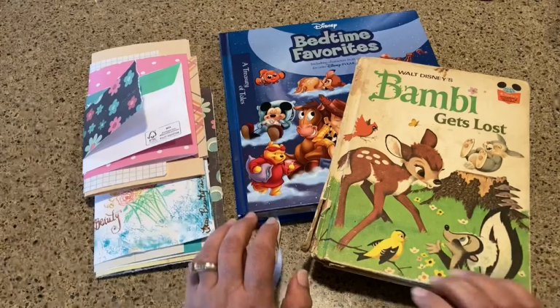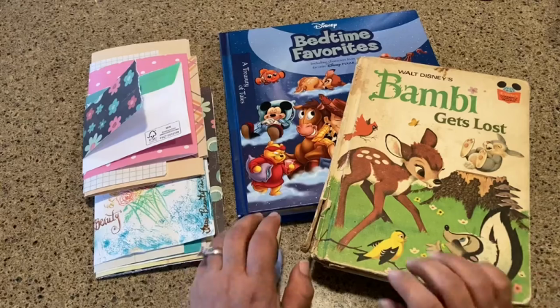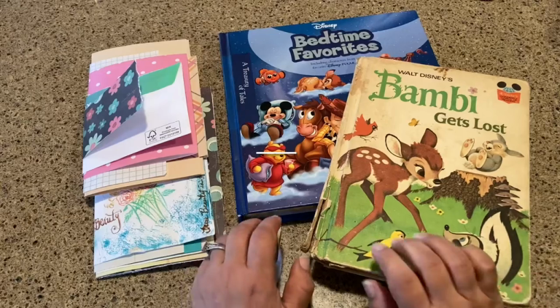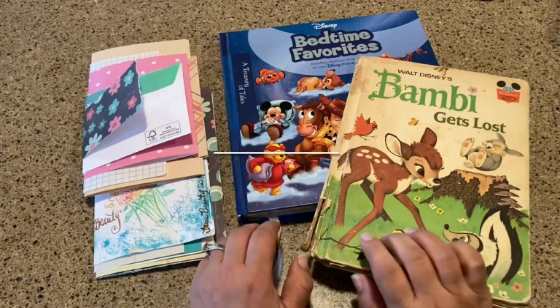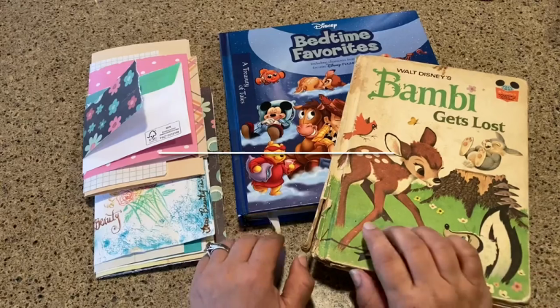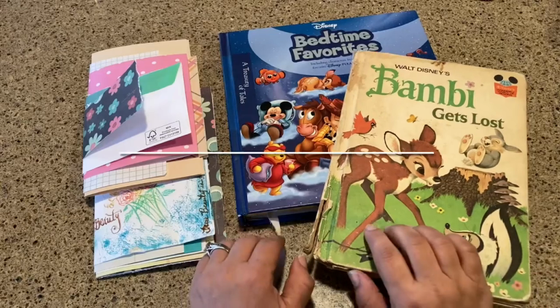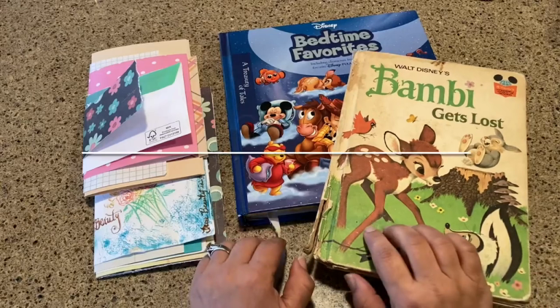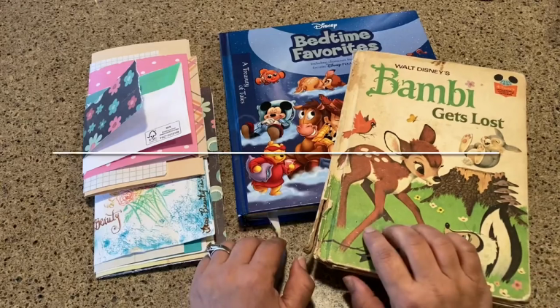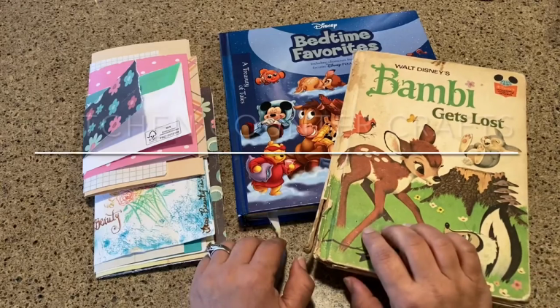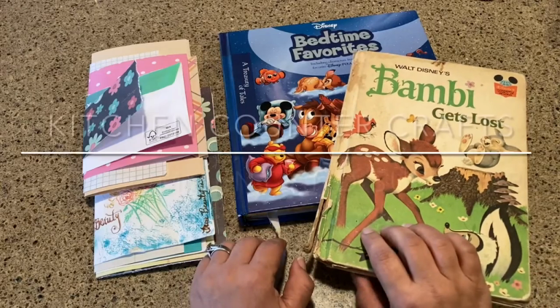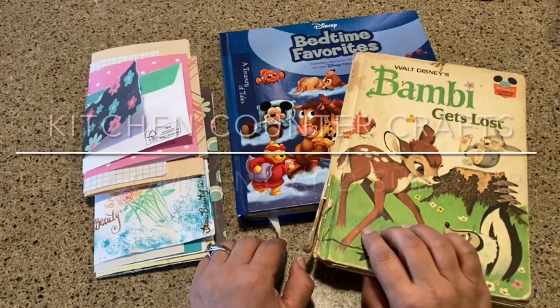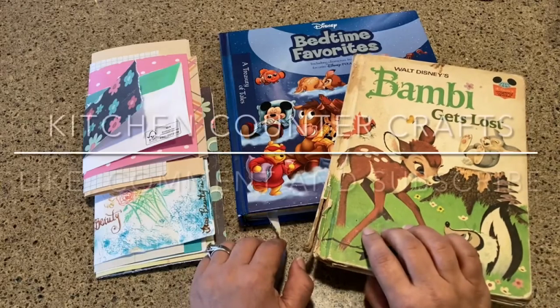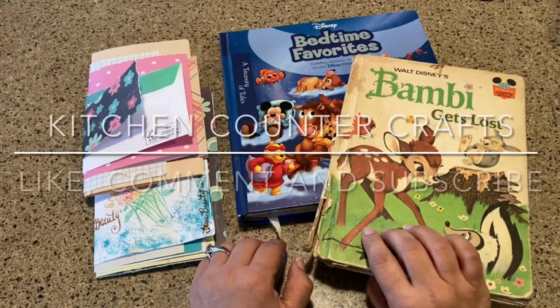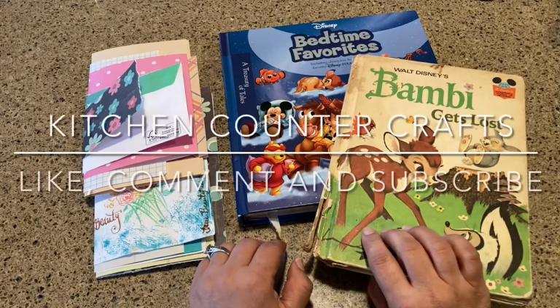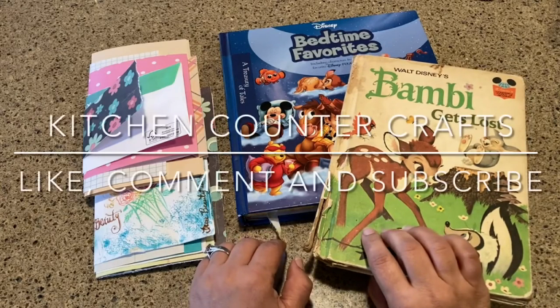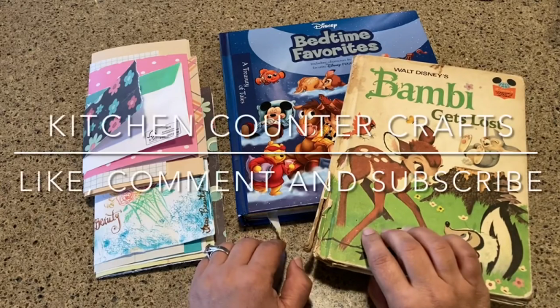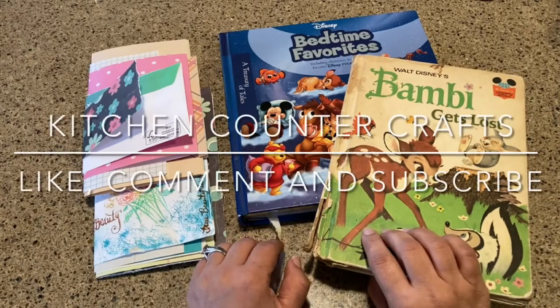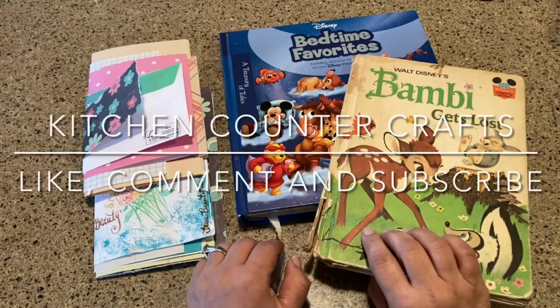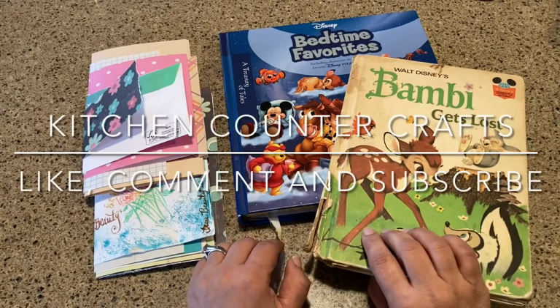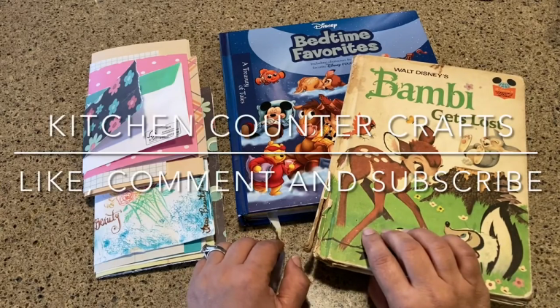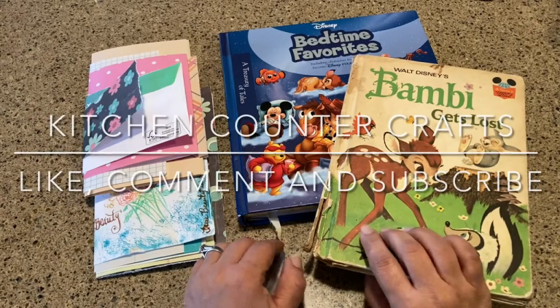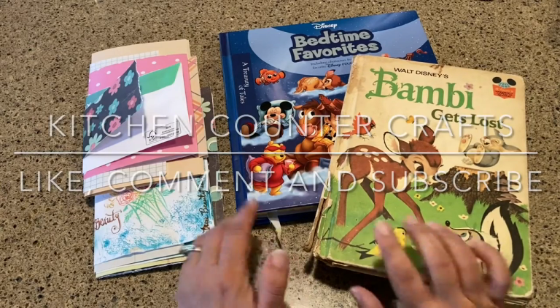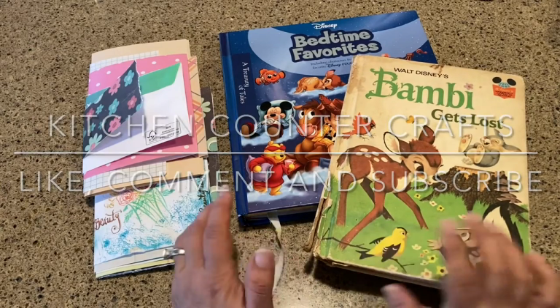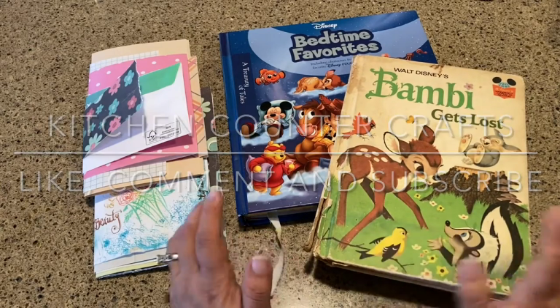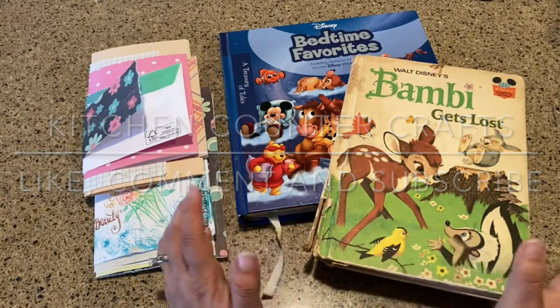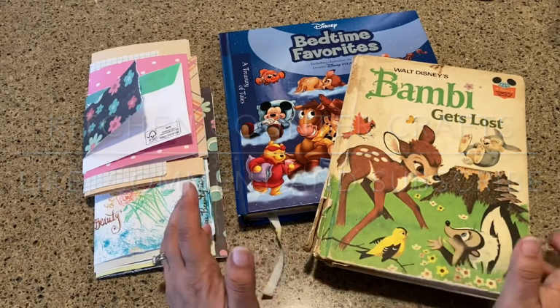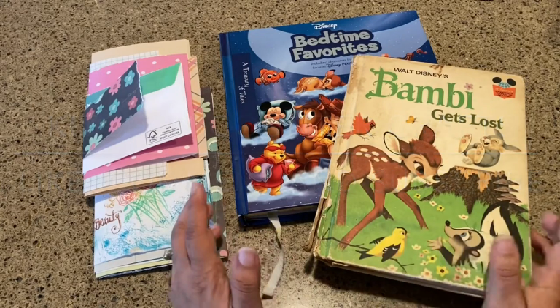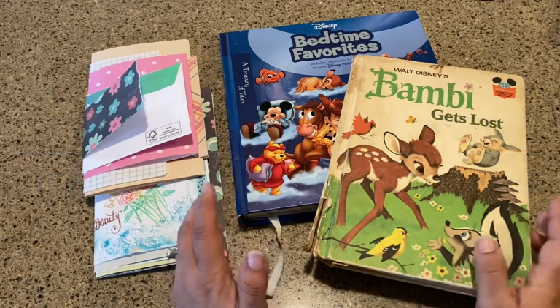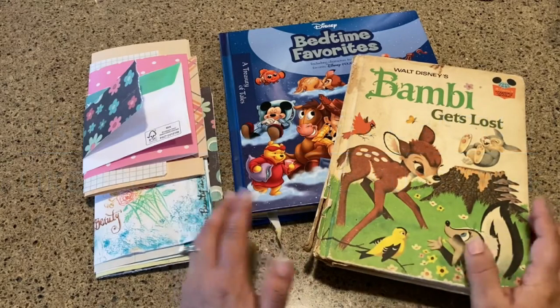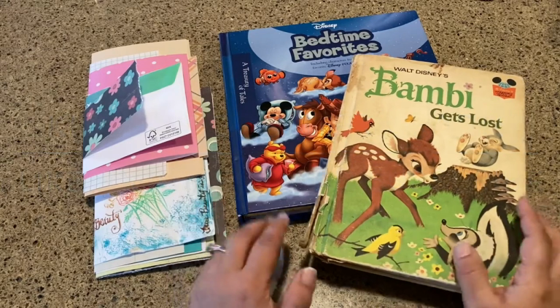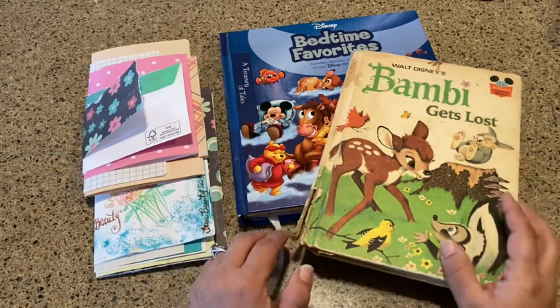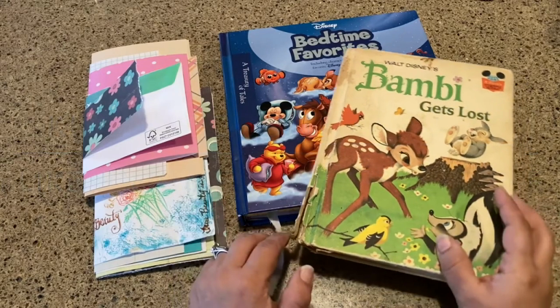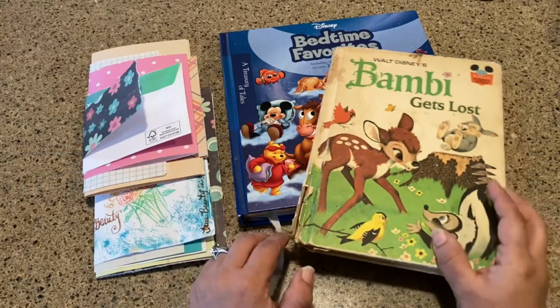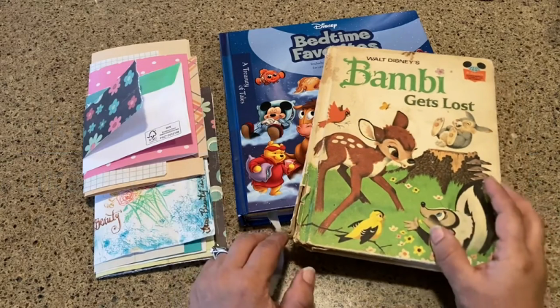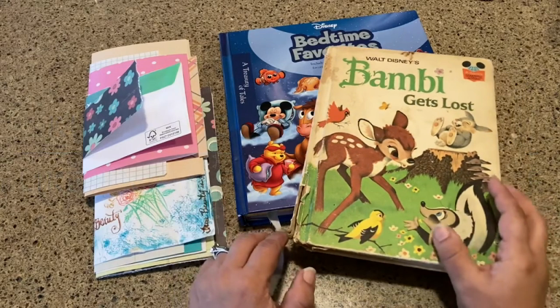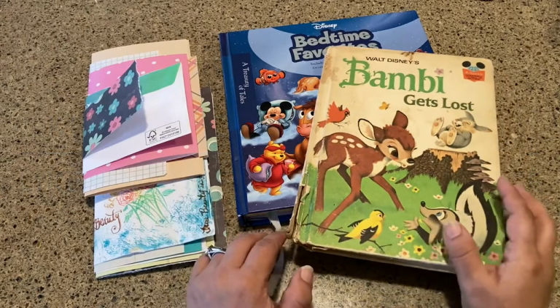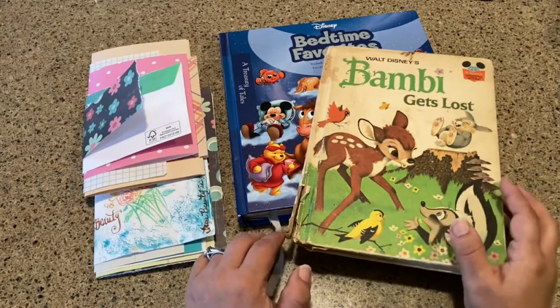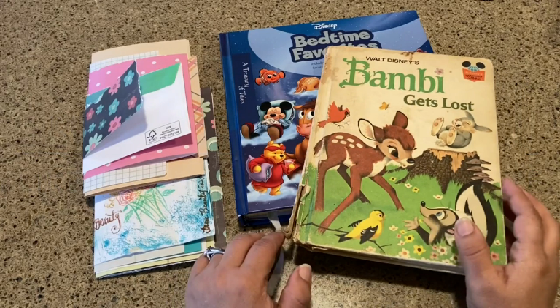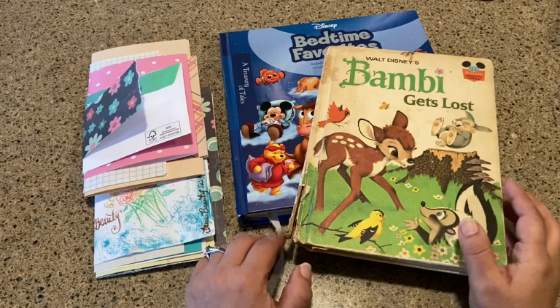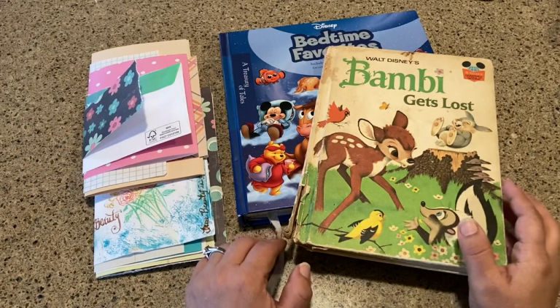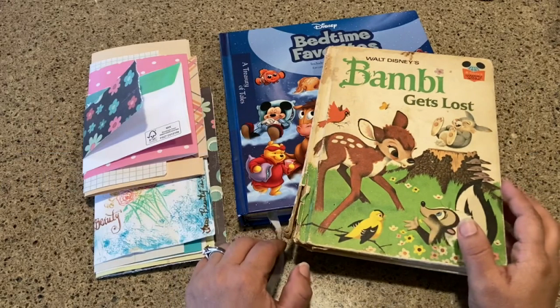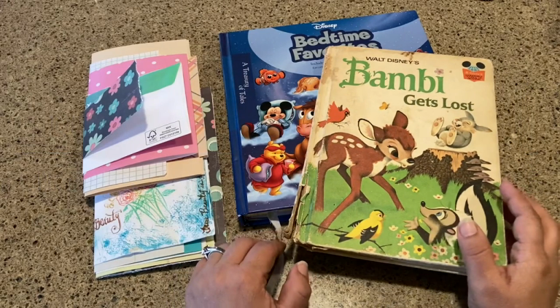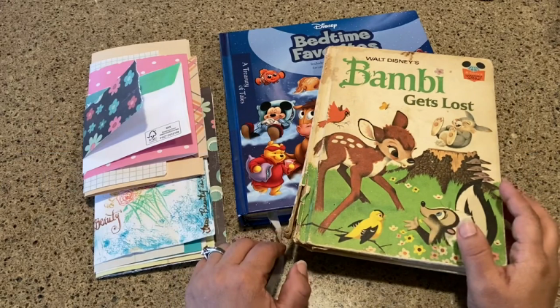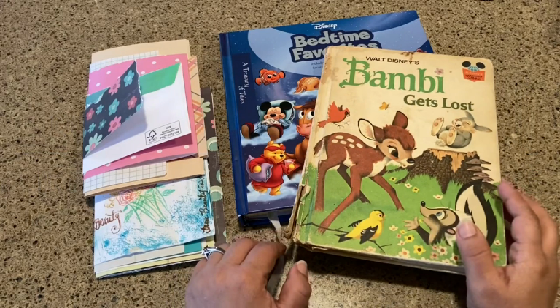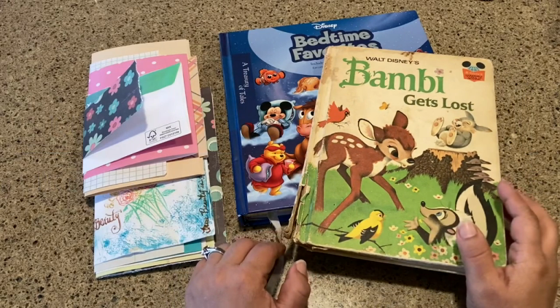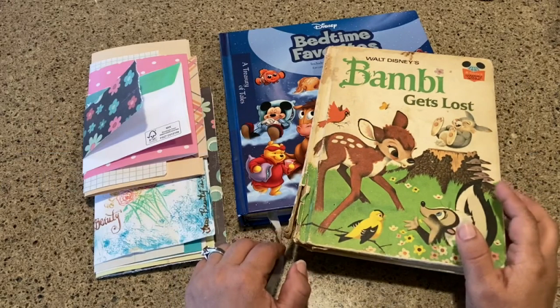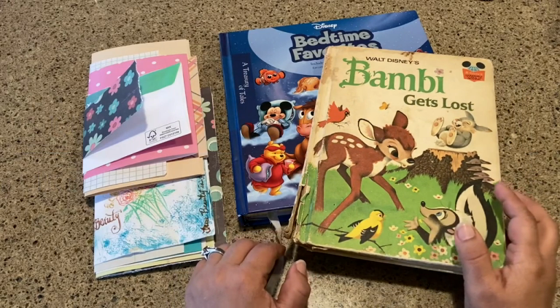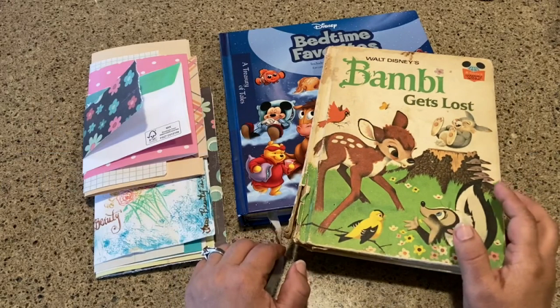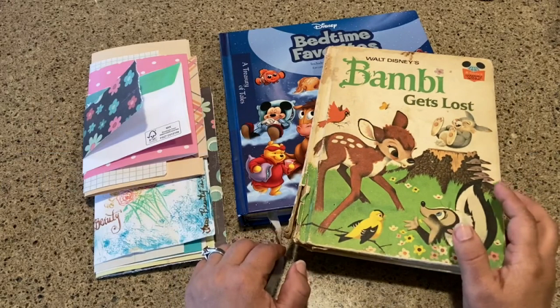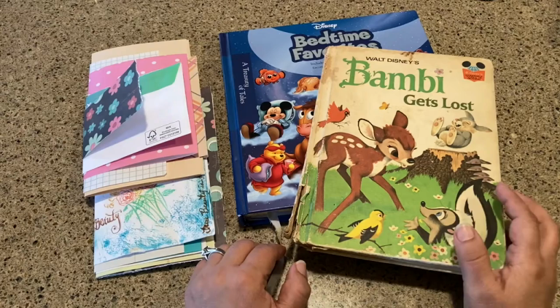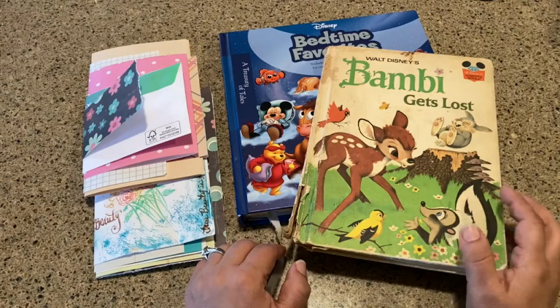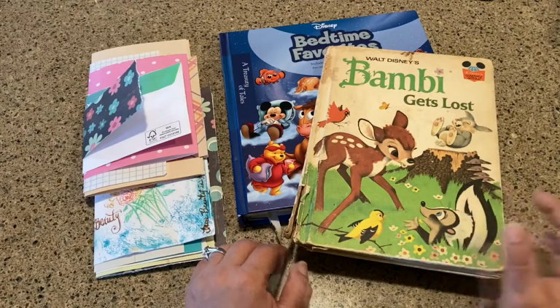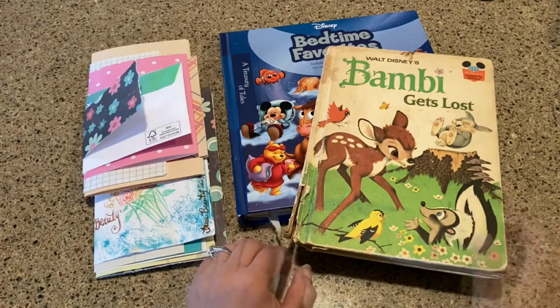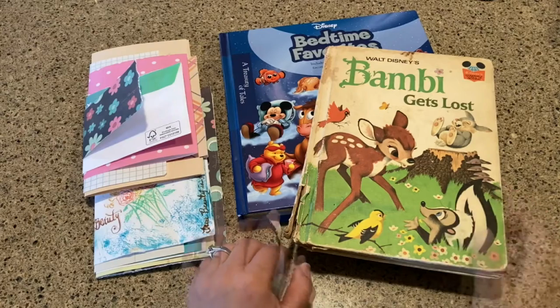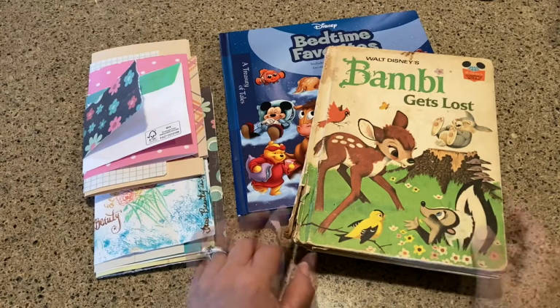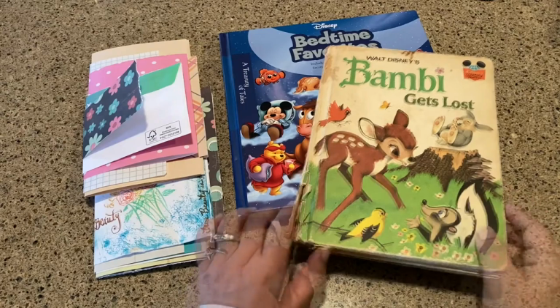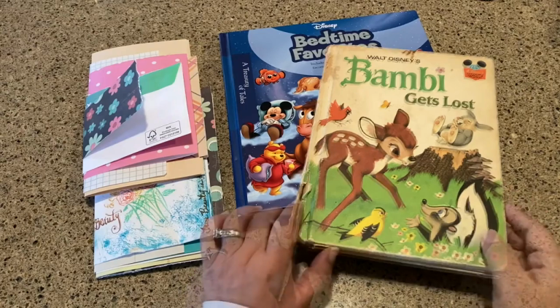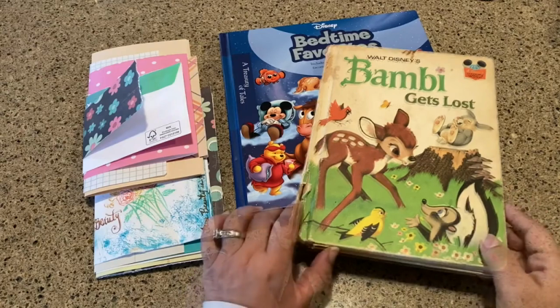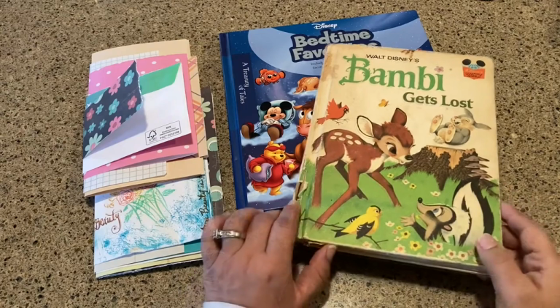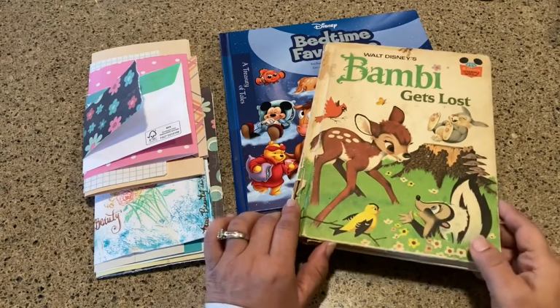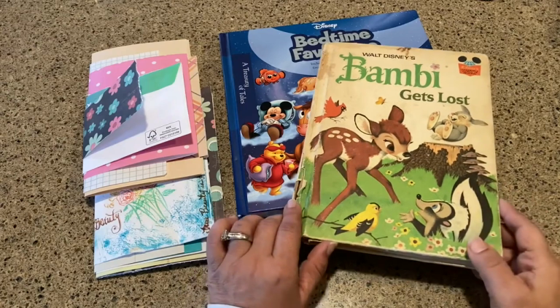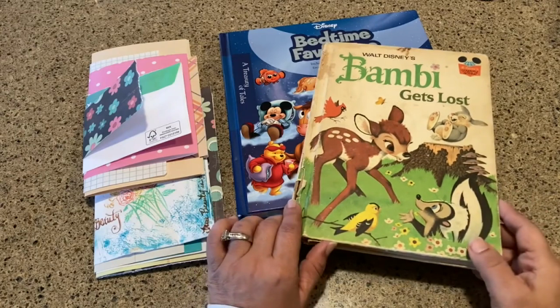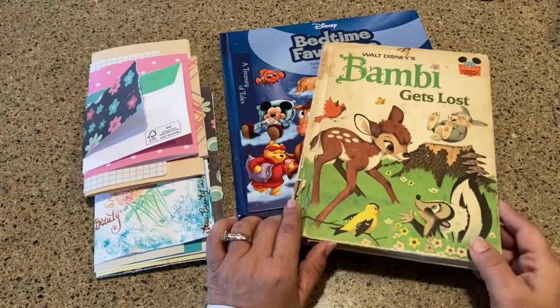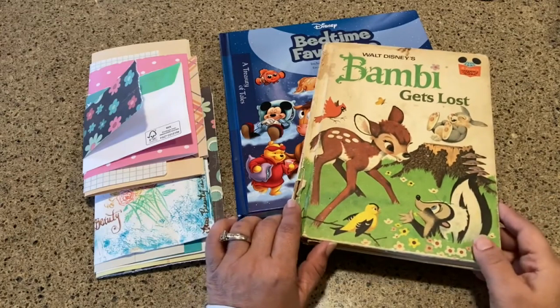Hi there and welcome to Kitchen Counter Crafts. If you like this video, would you please like, comment, share, and subscribe? Now let's get on with this video.